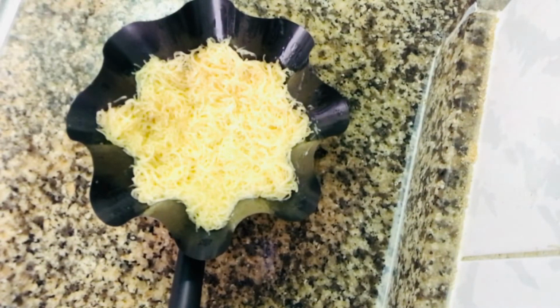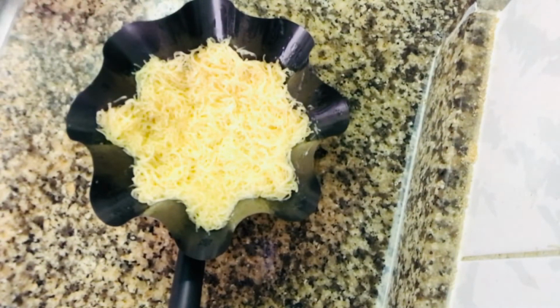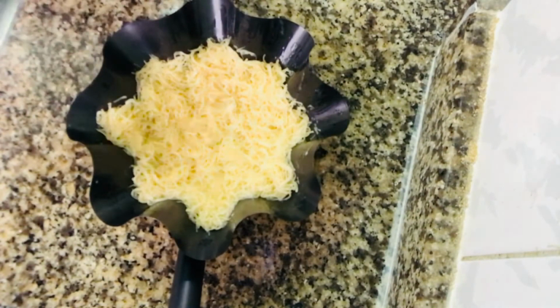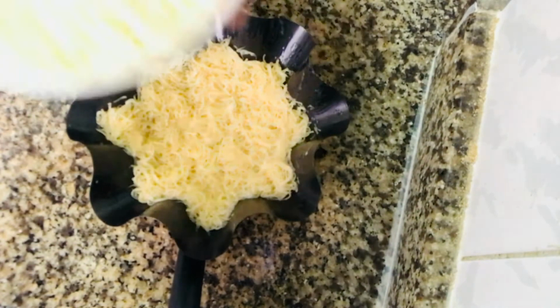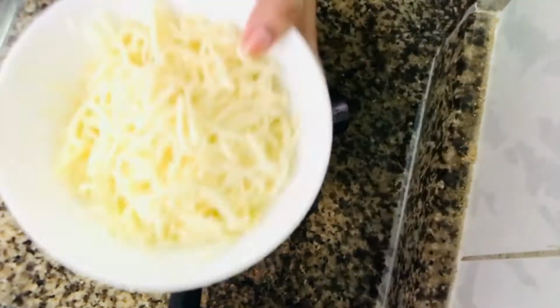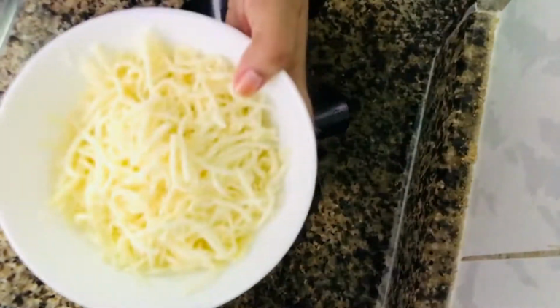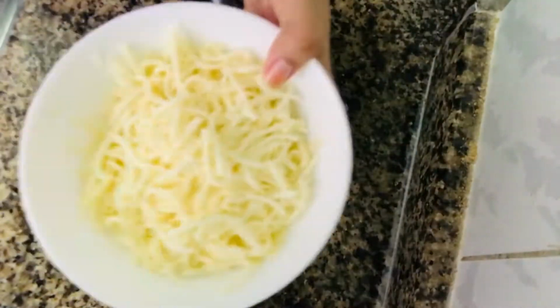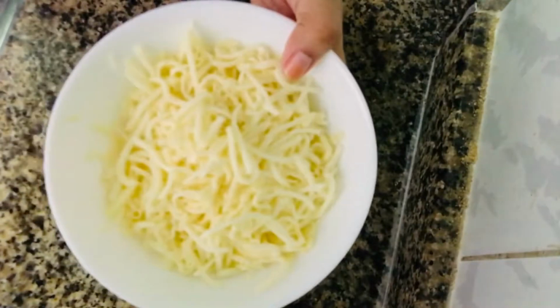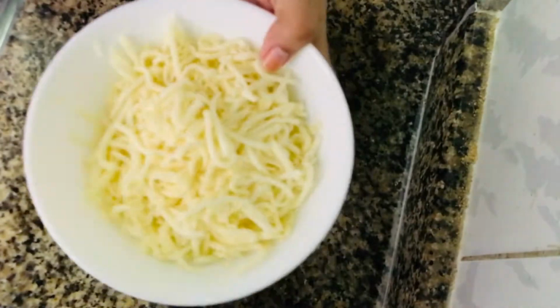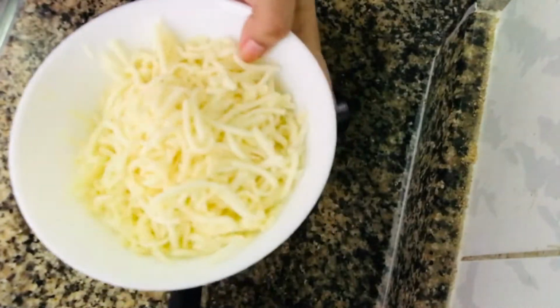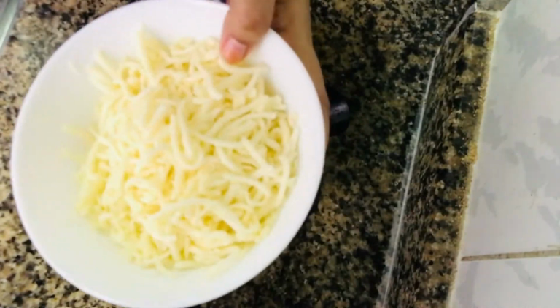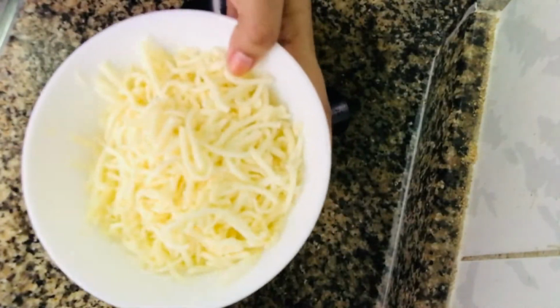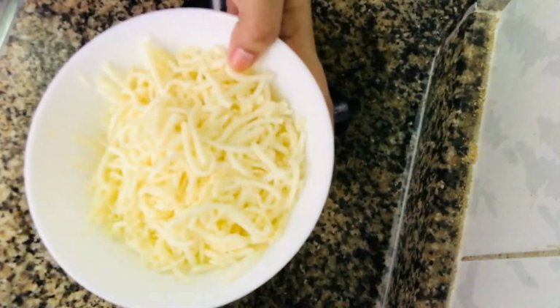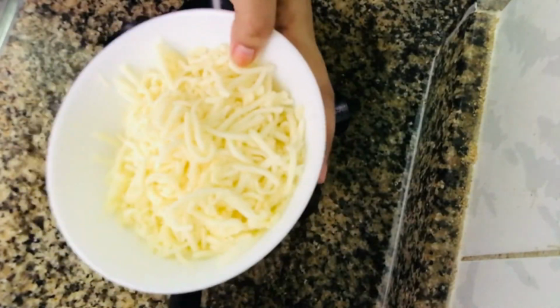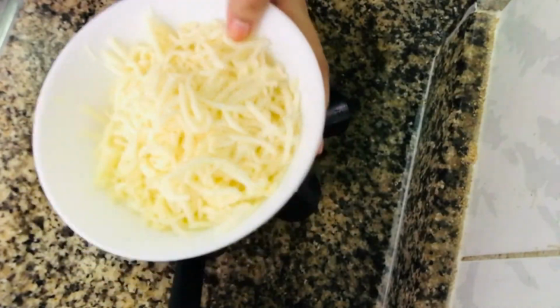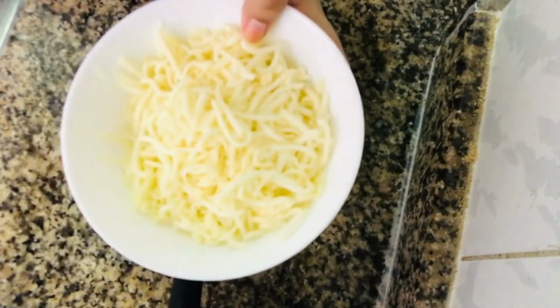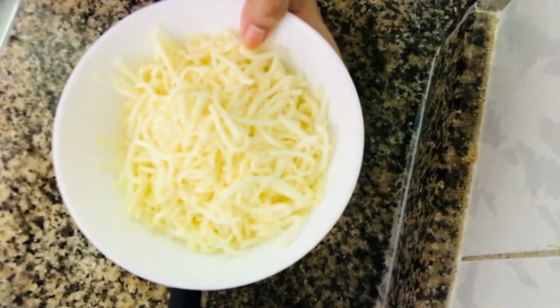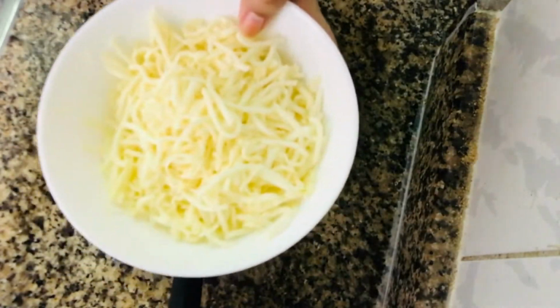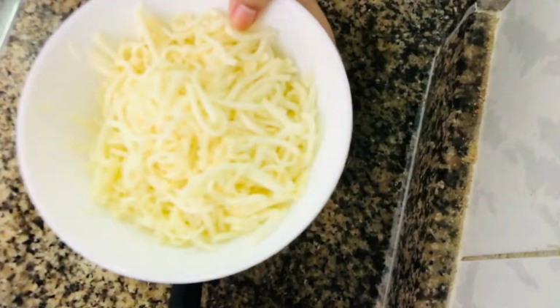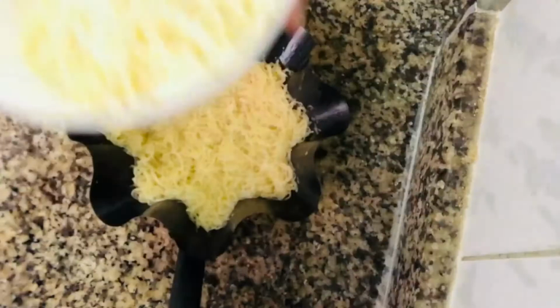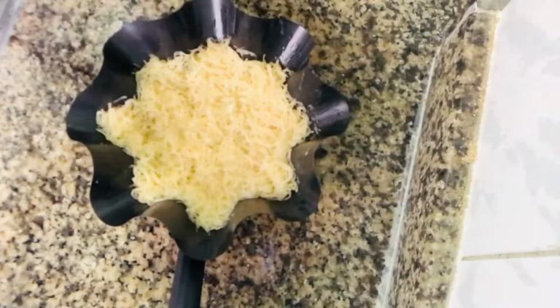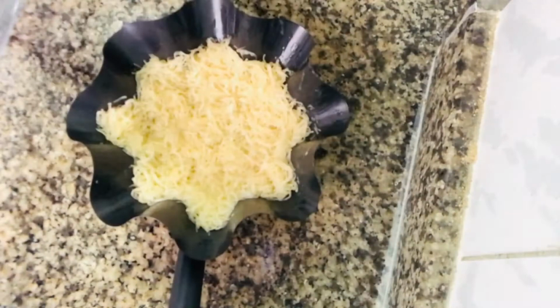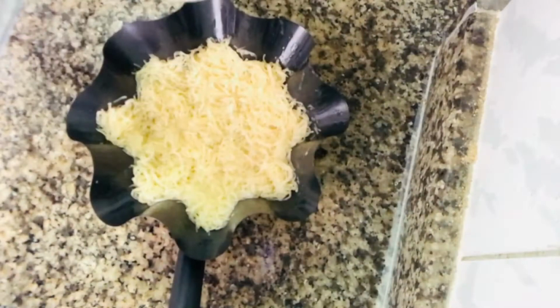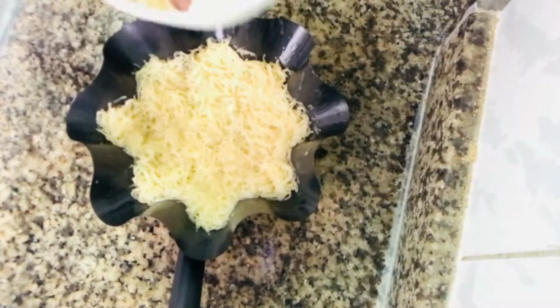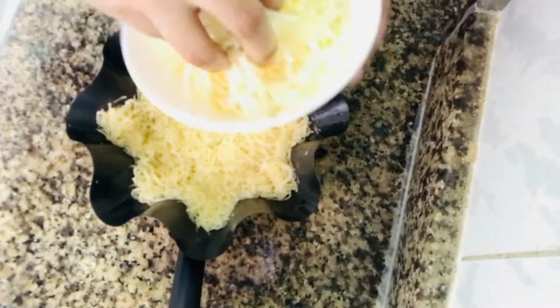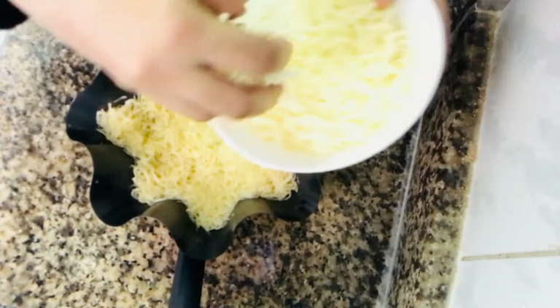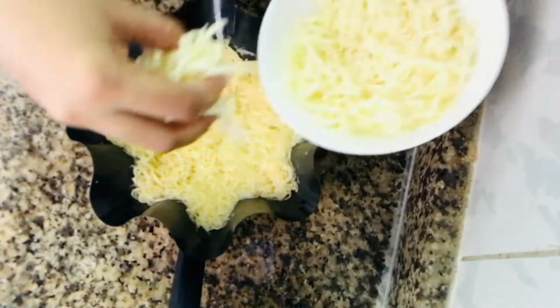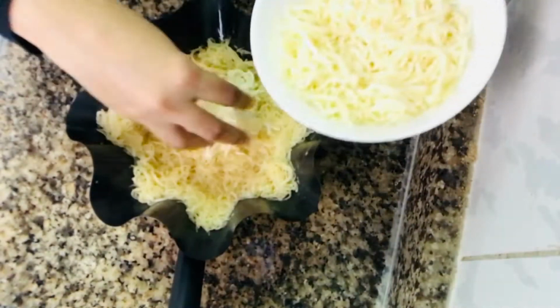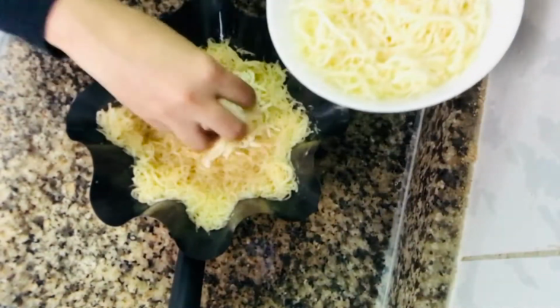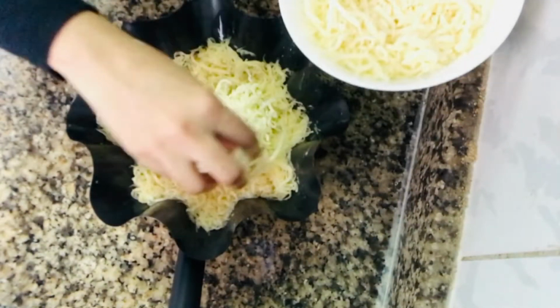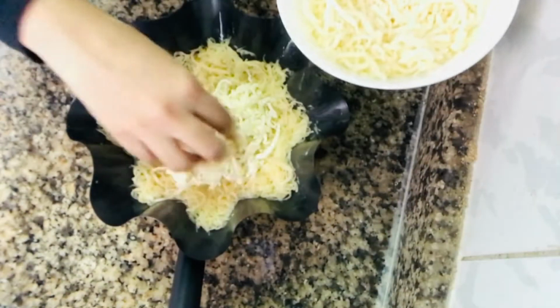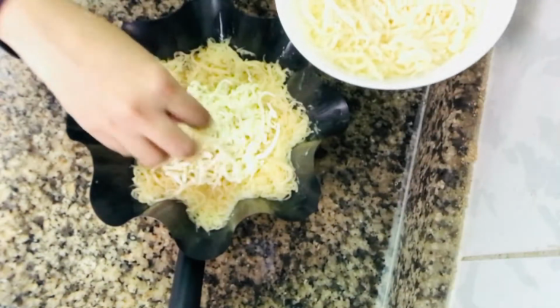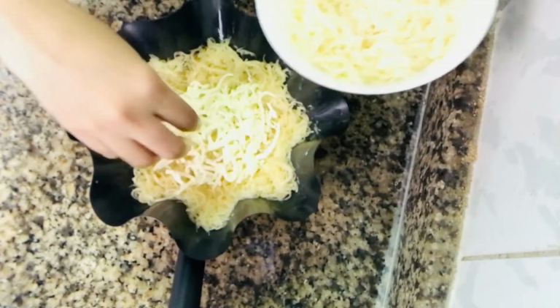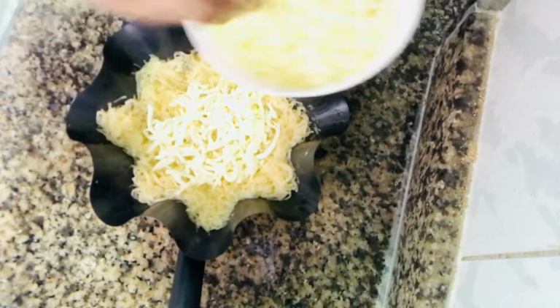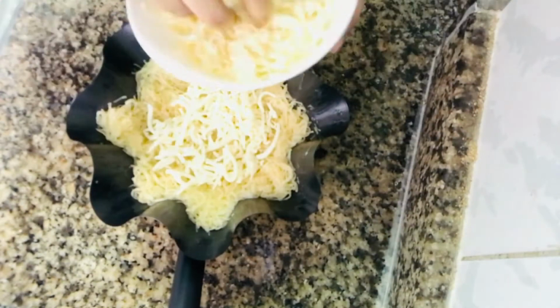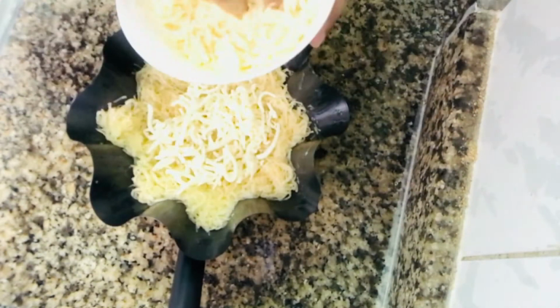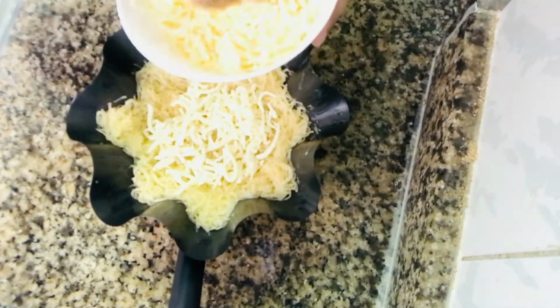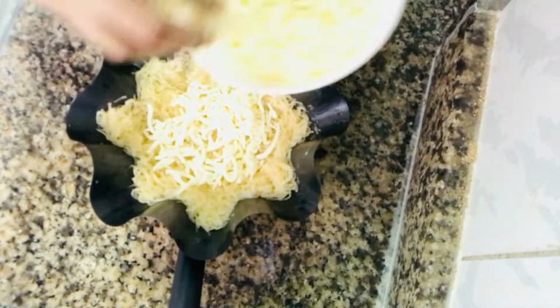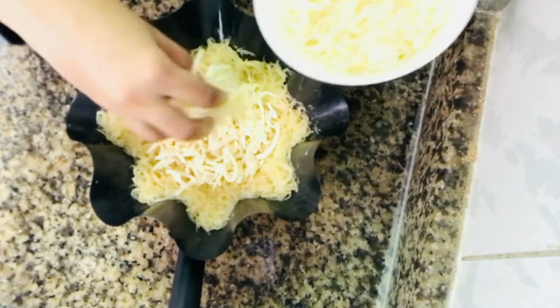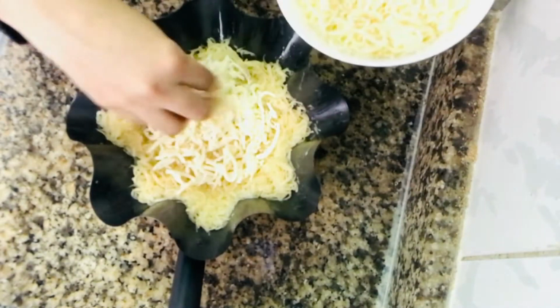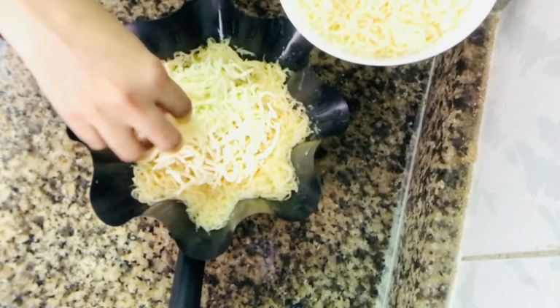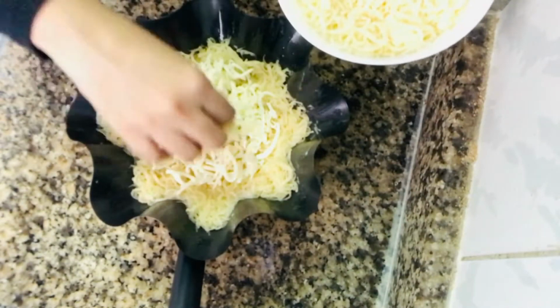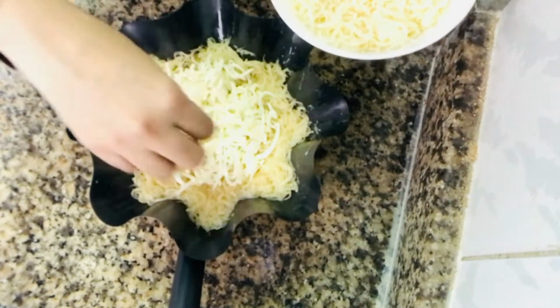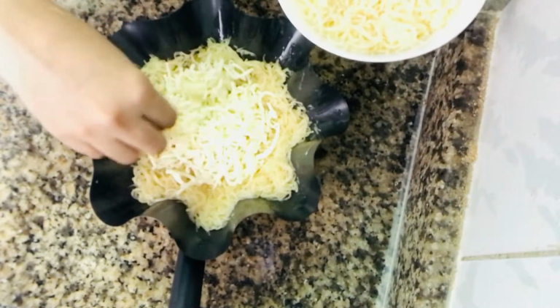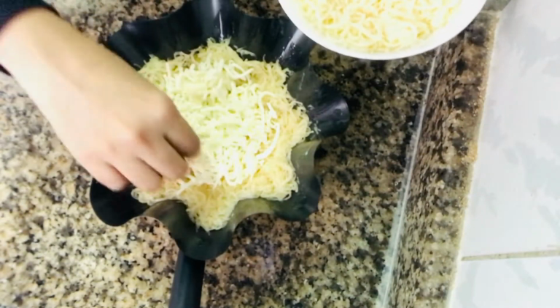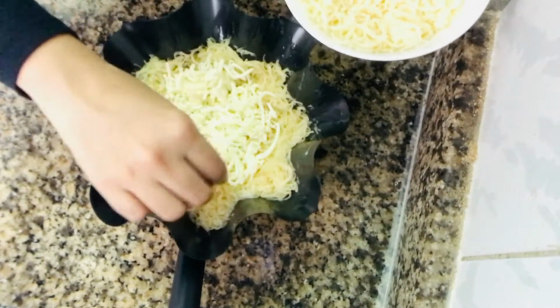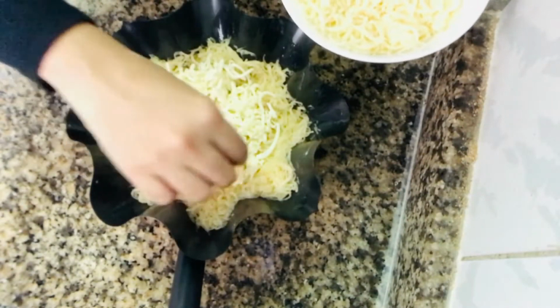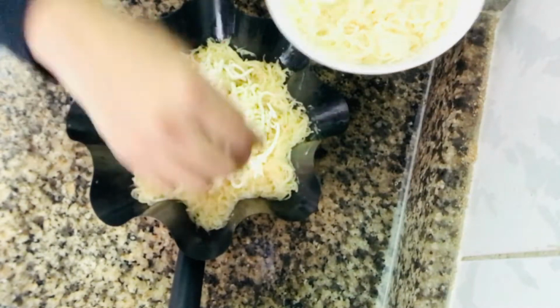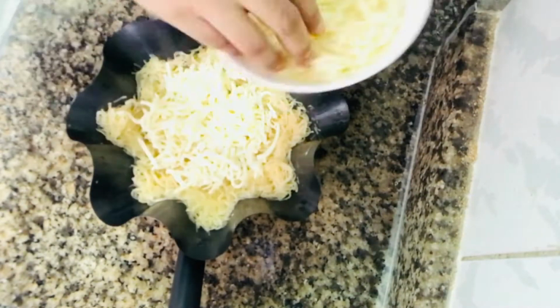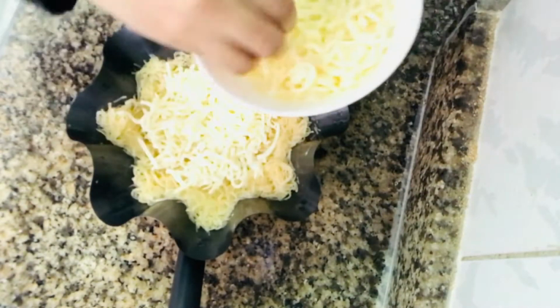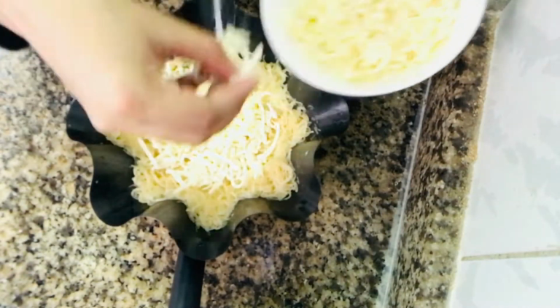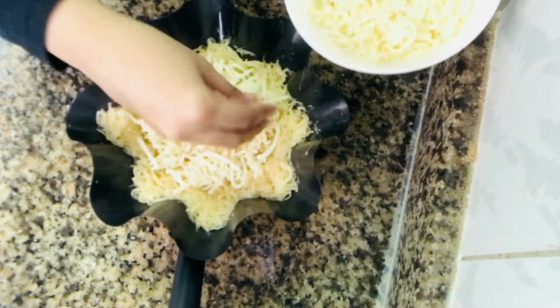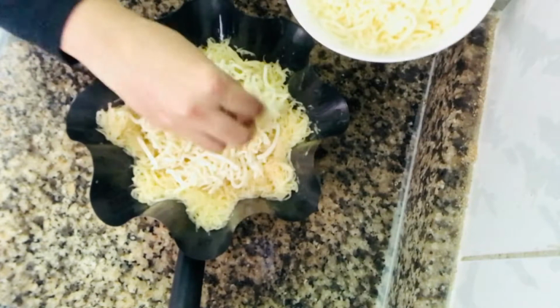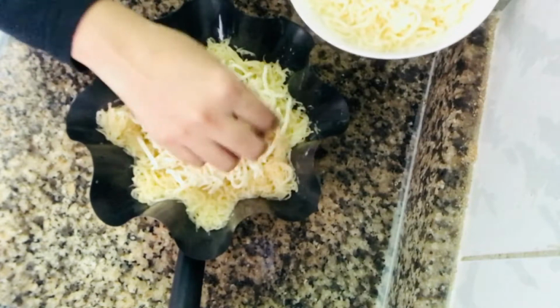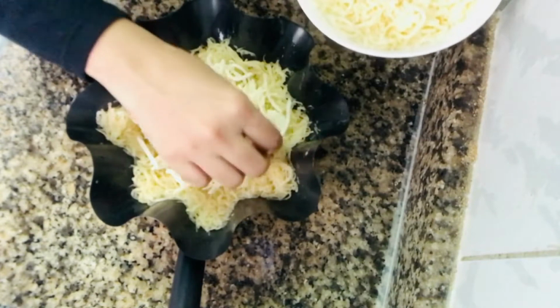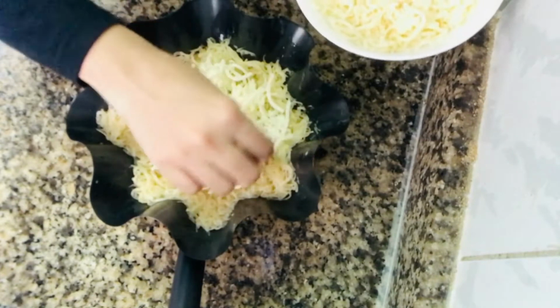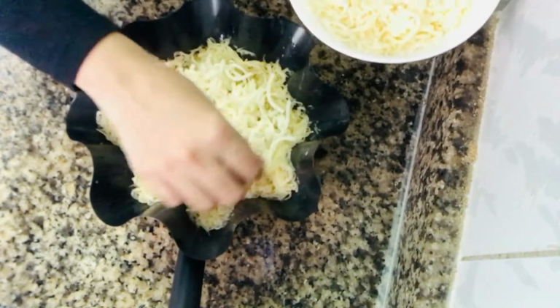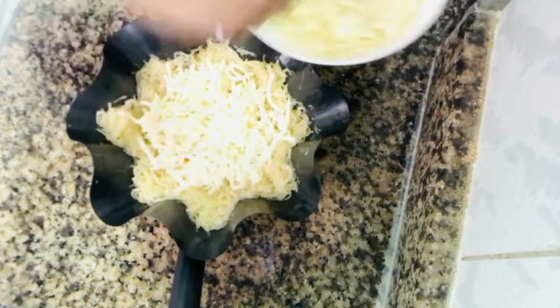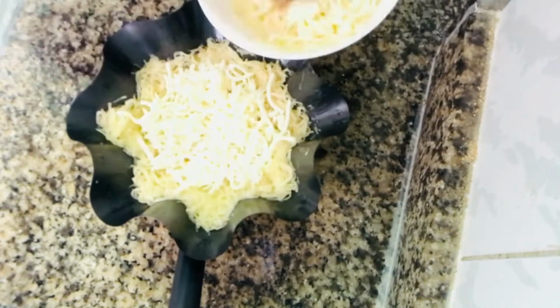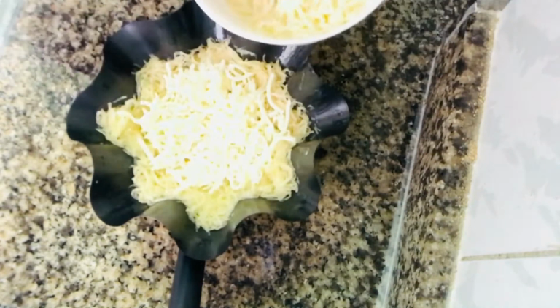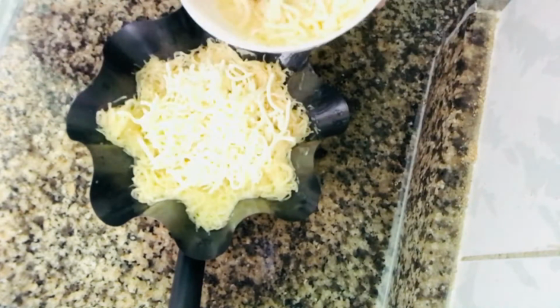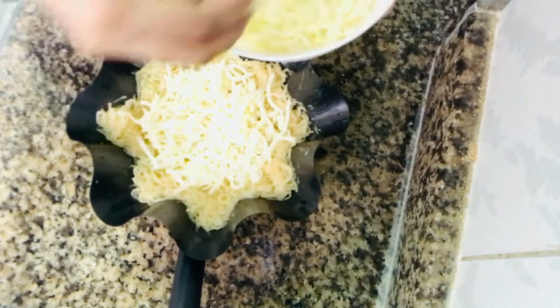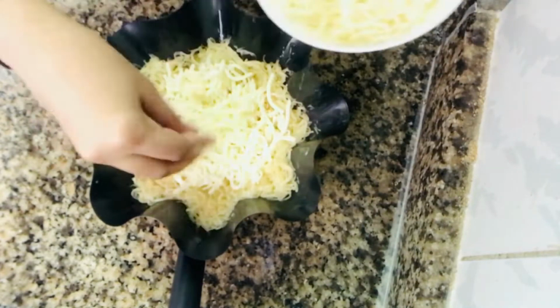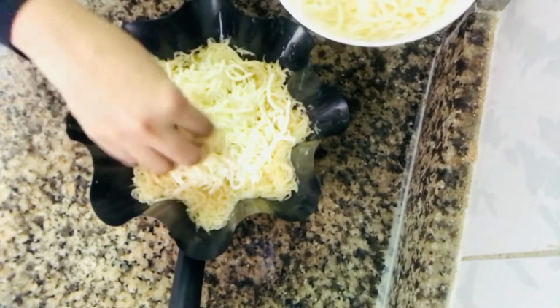Now I am going to add mozzarella cheese. I am going to use mozzarella cheese here.